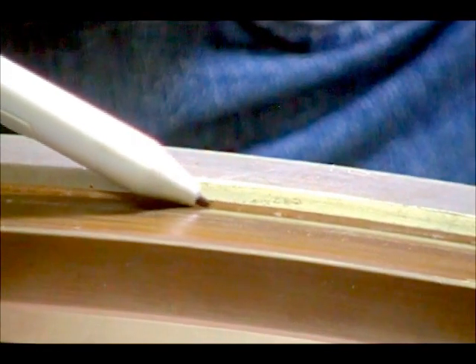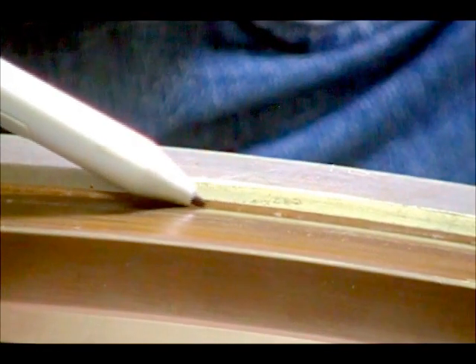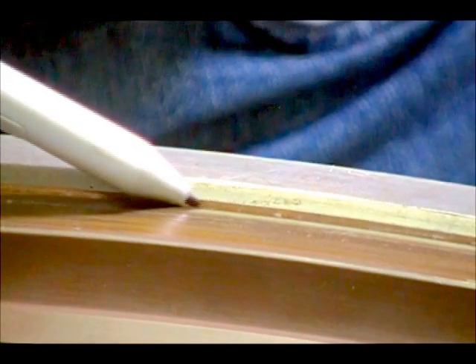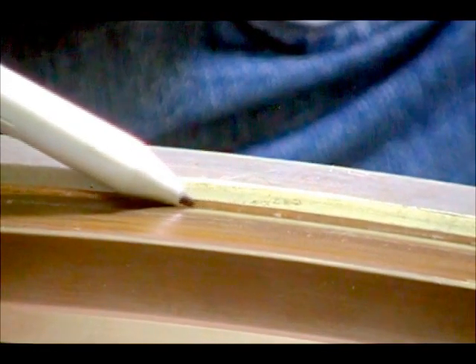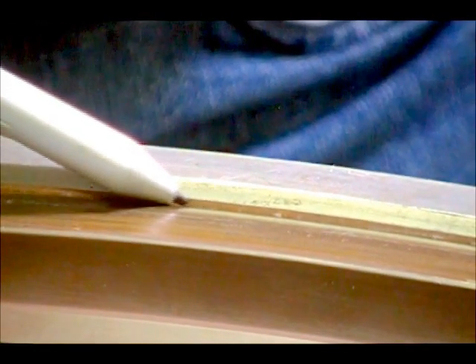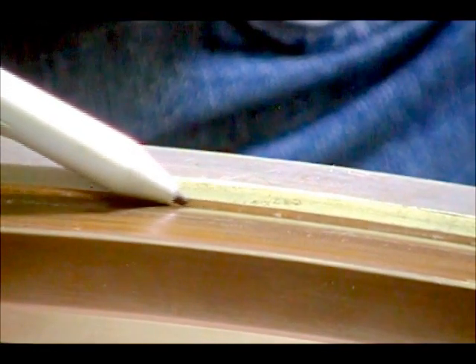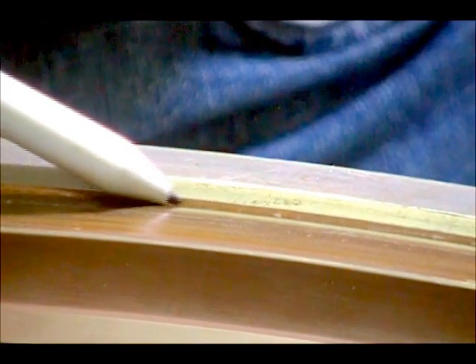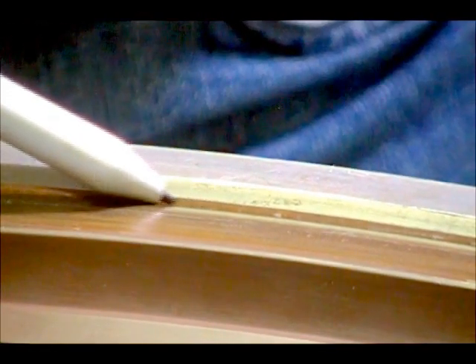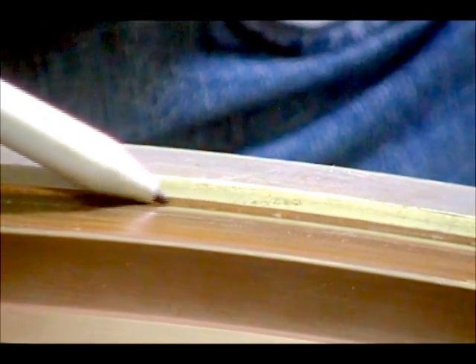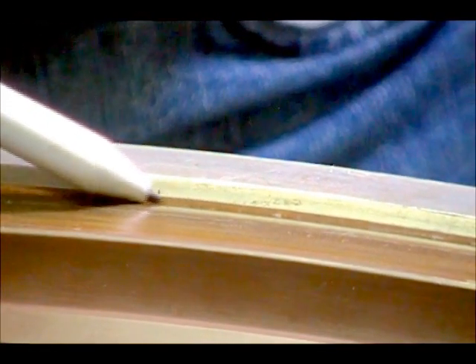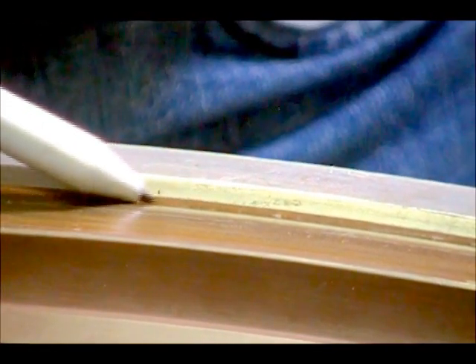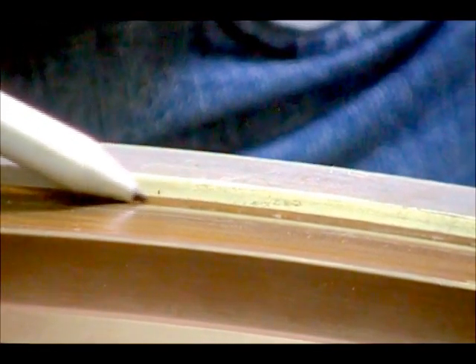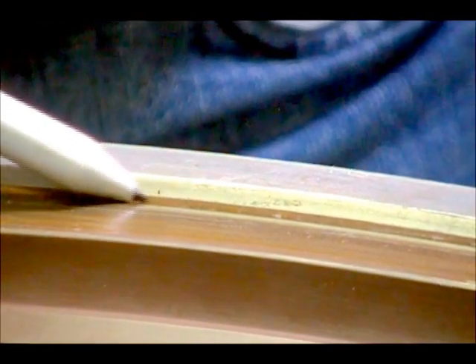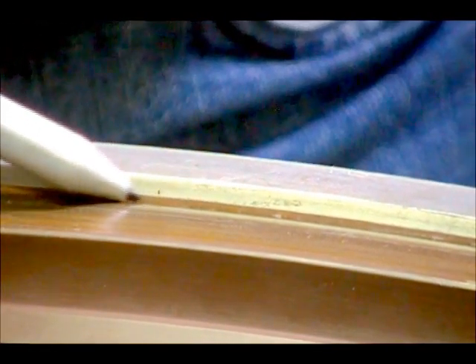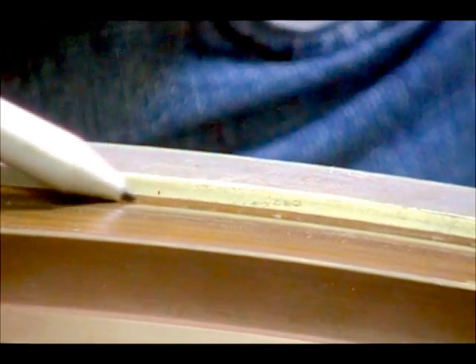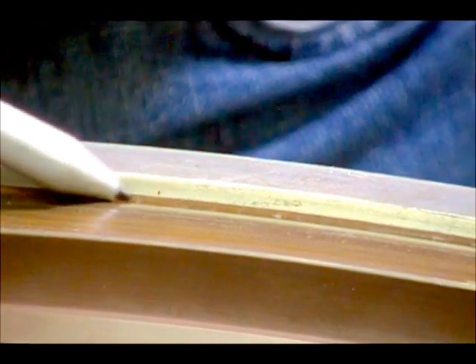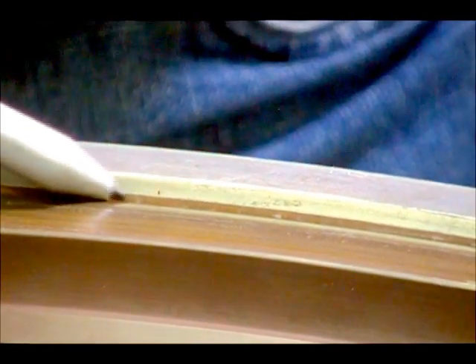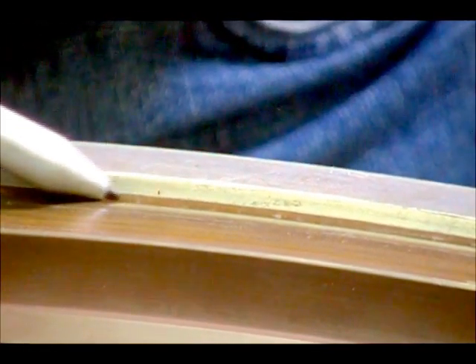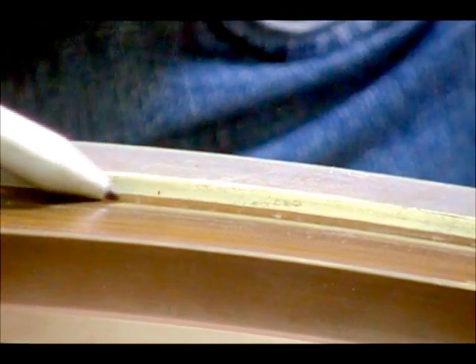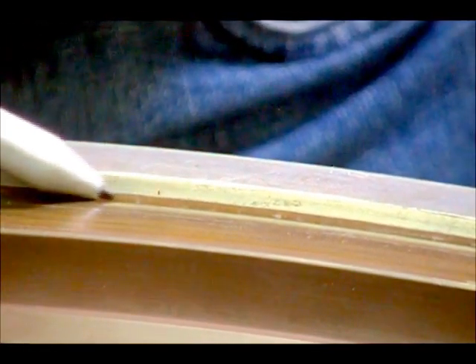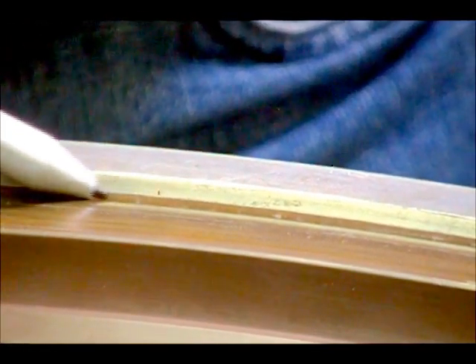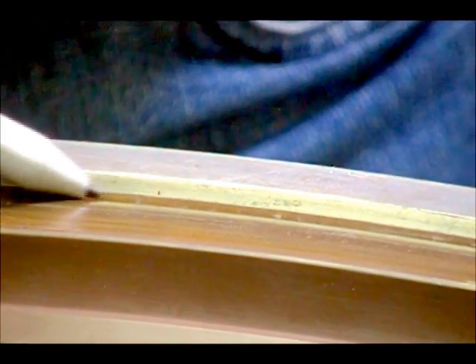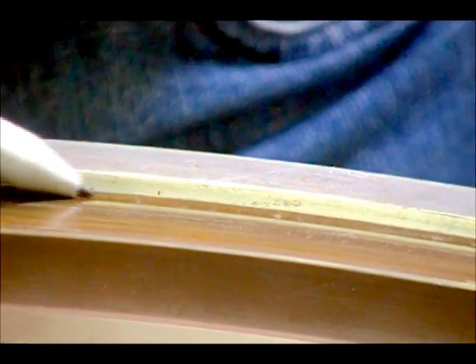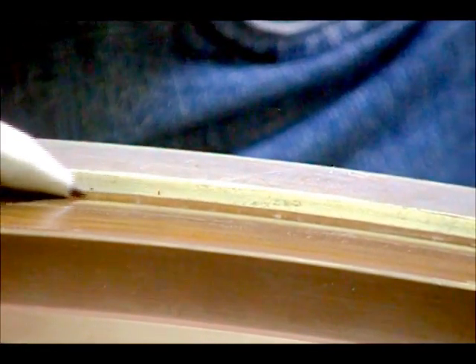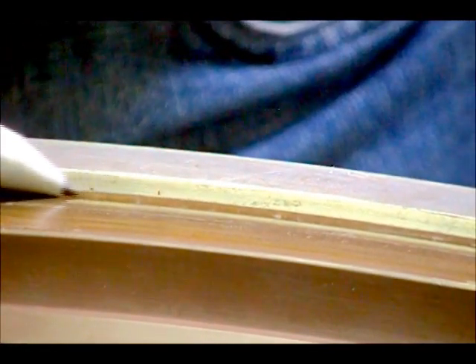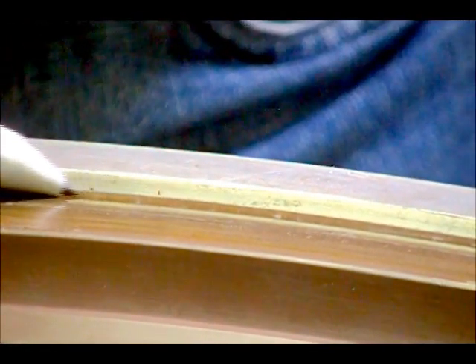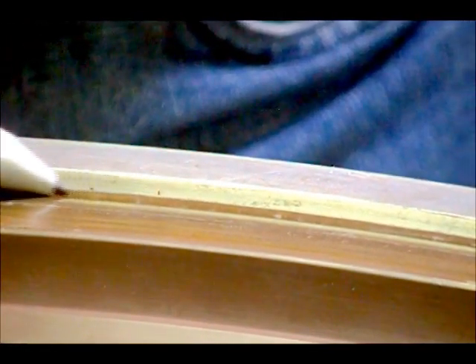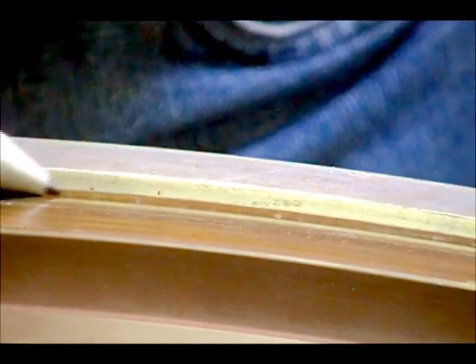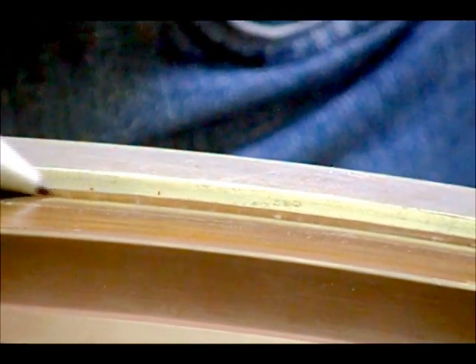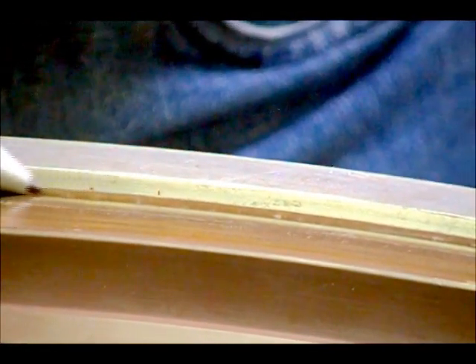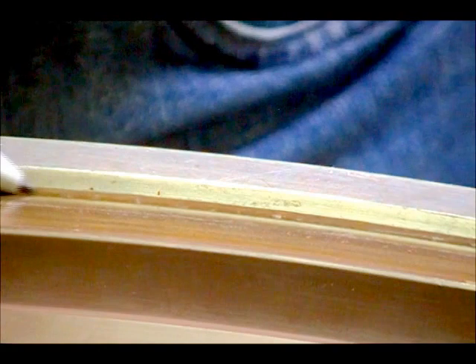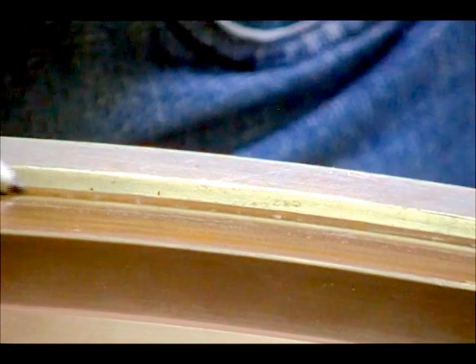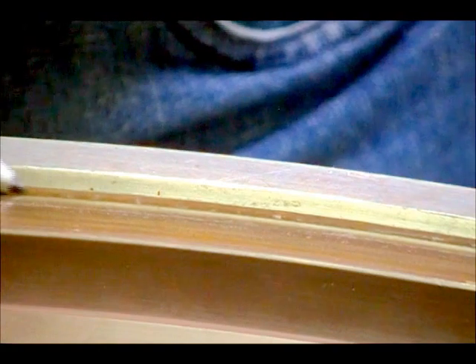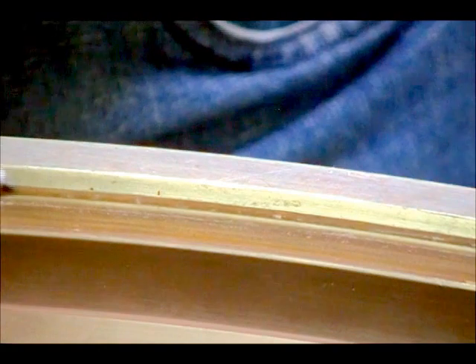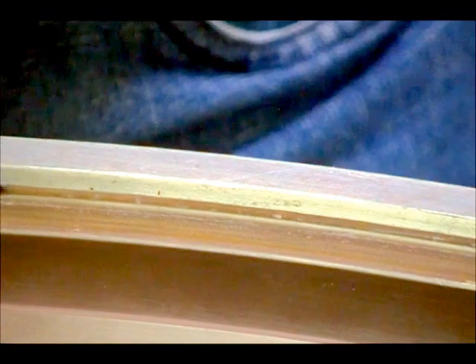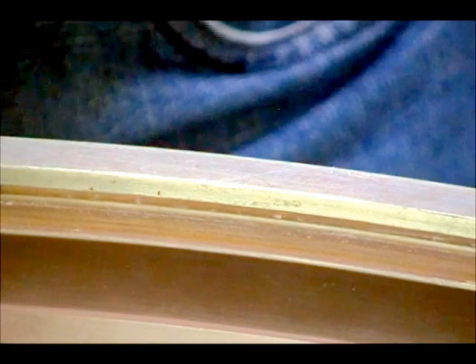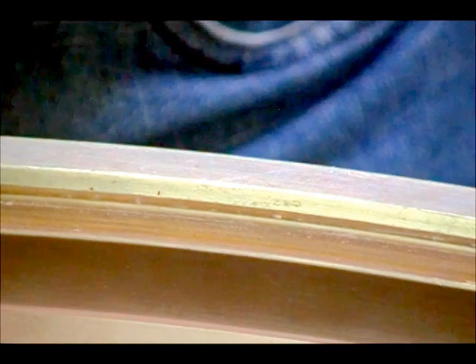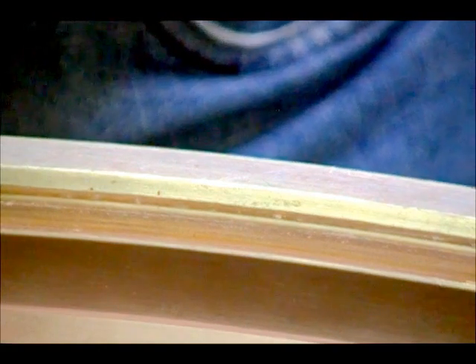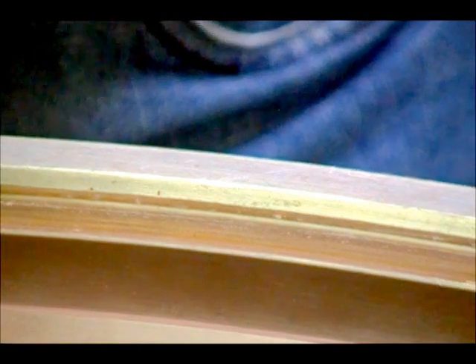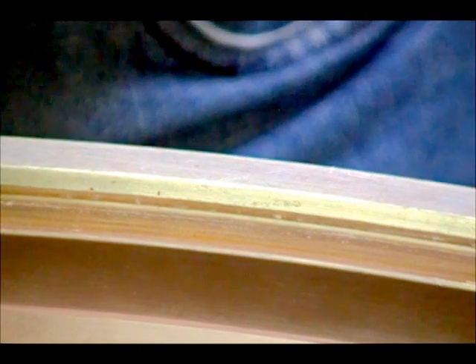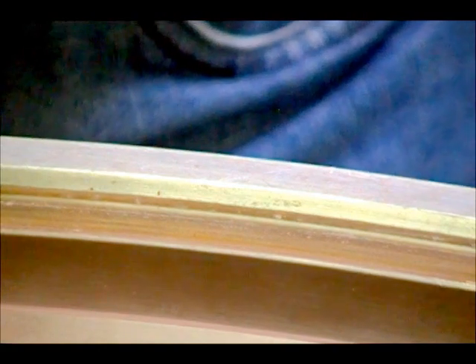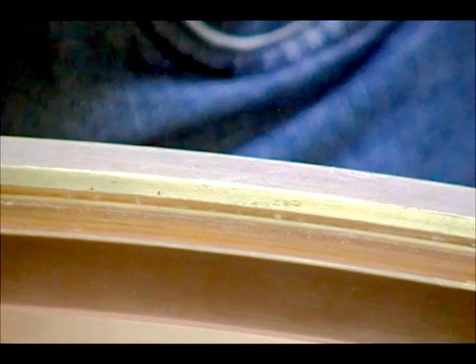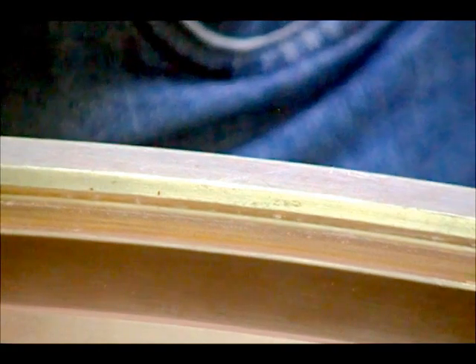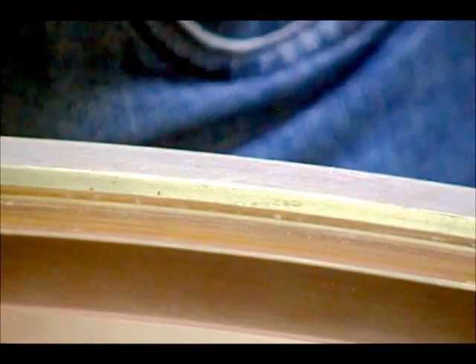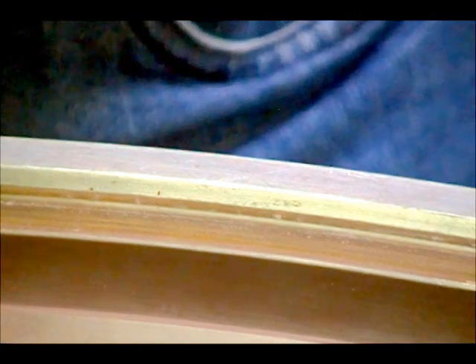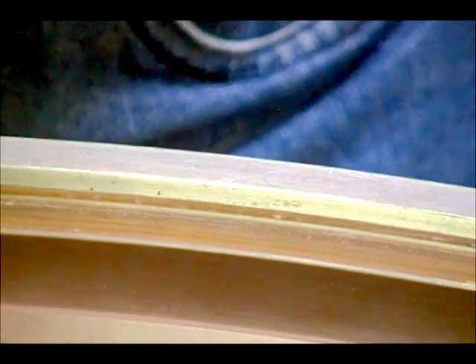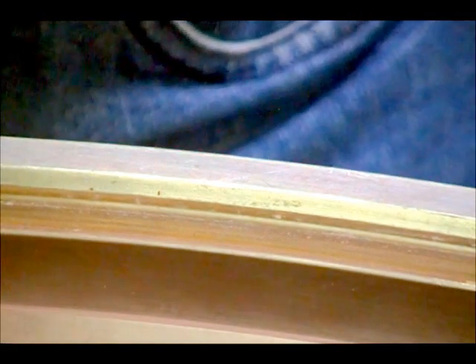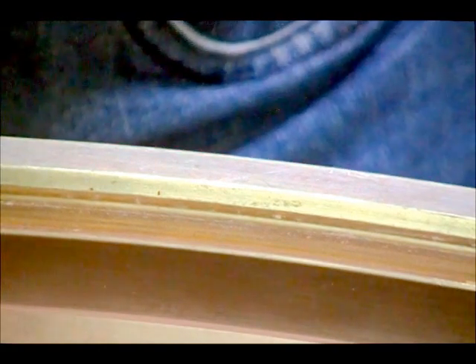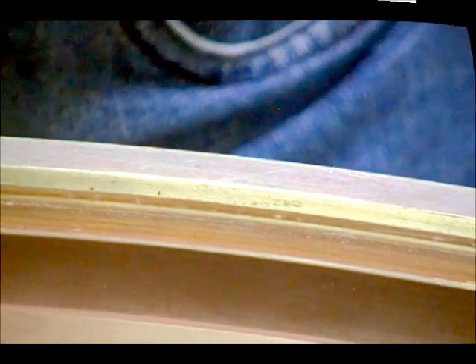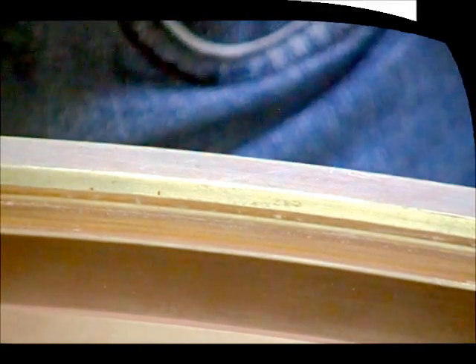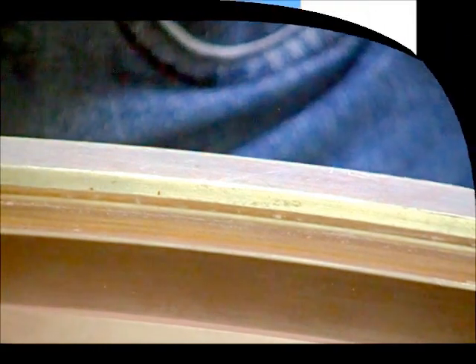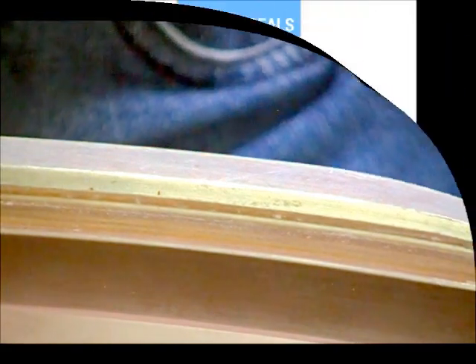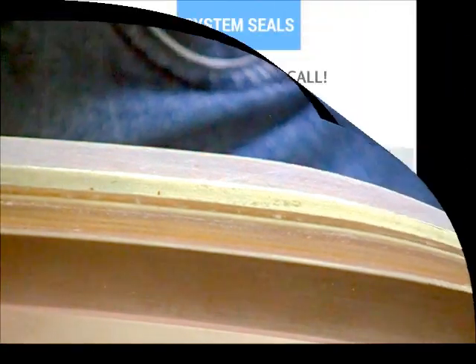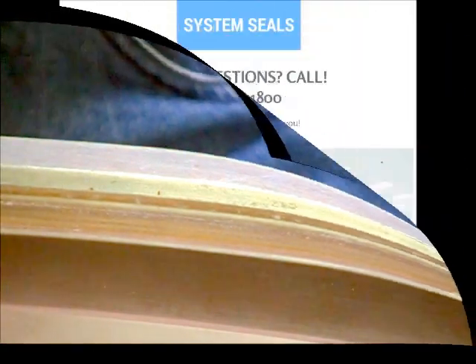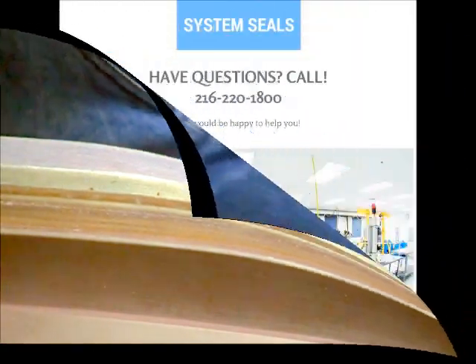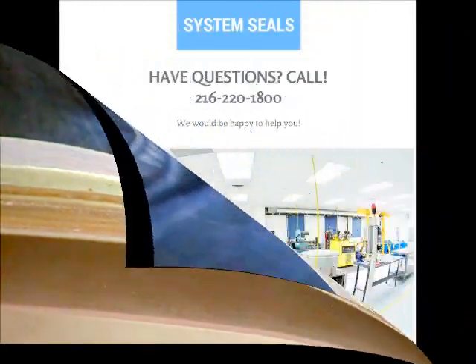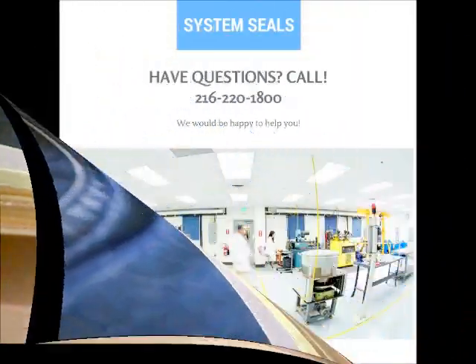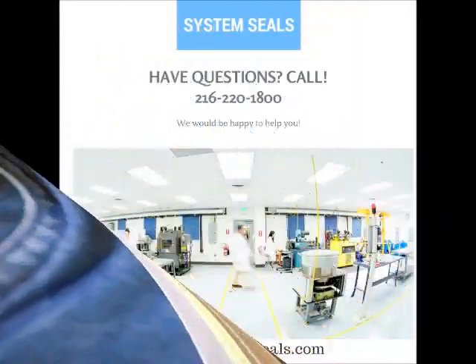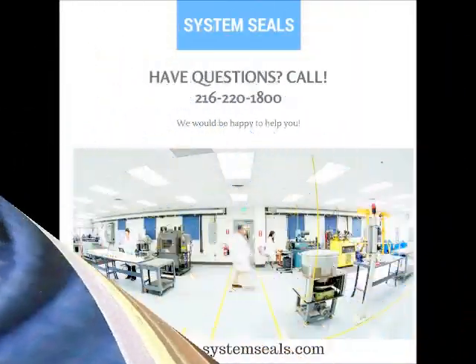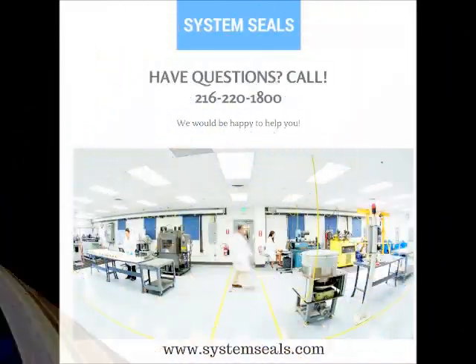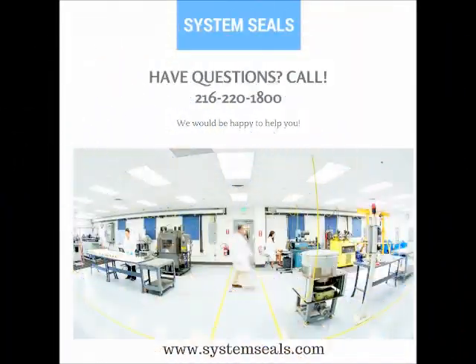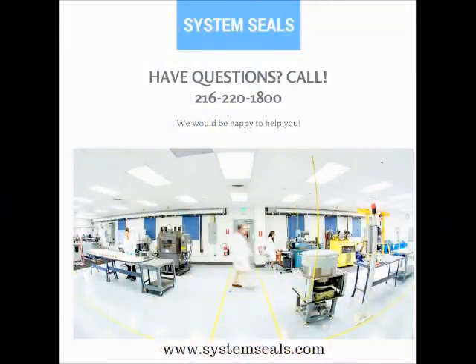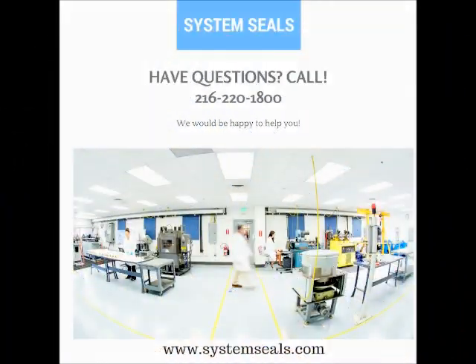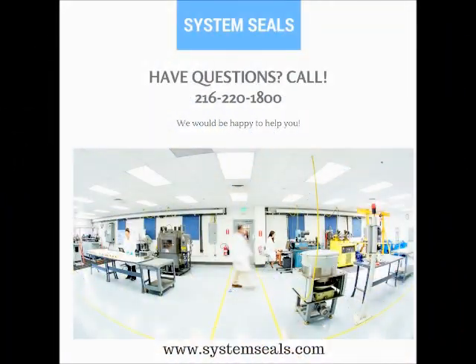Please call us with questions at 216-220-1800.